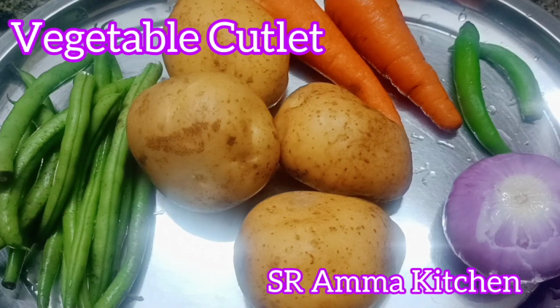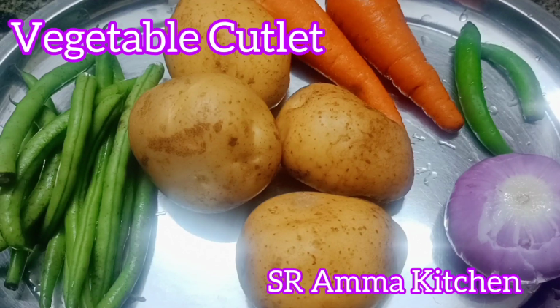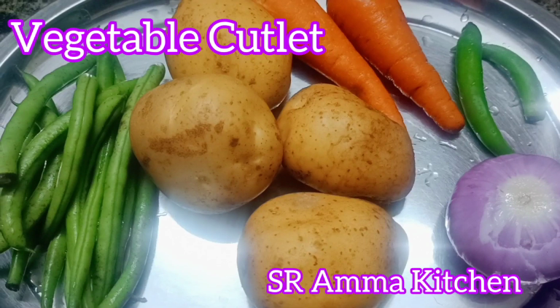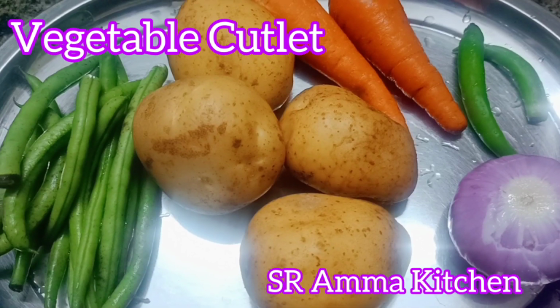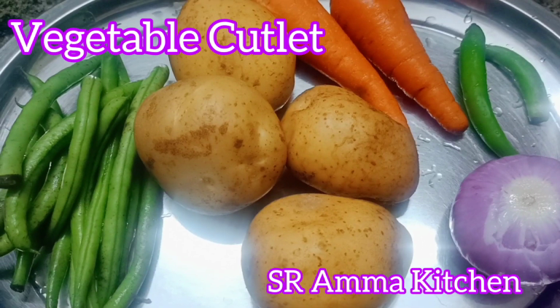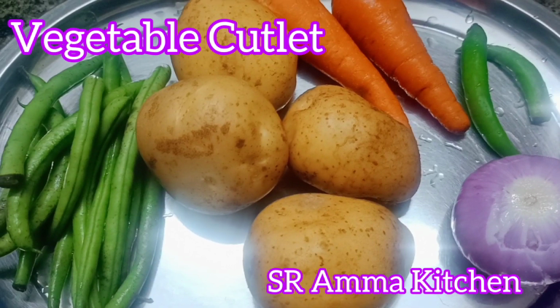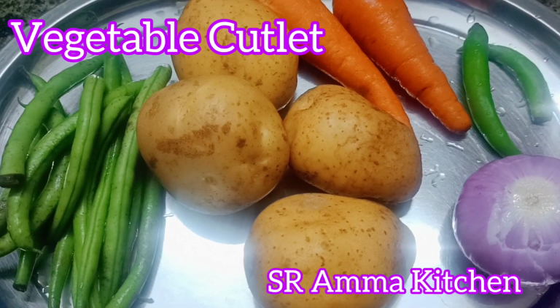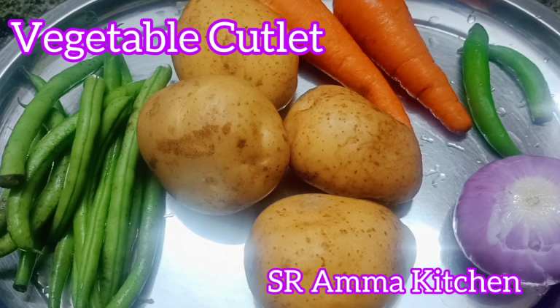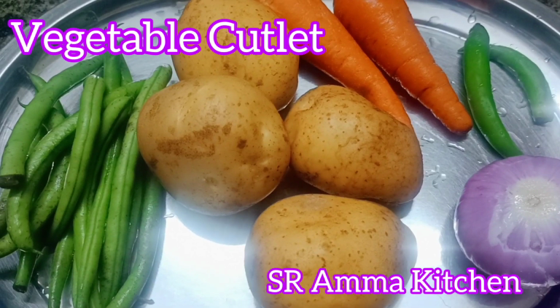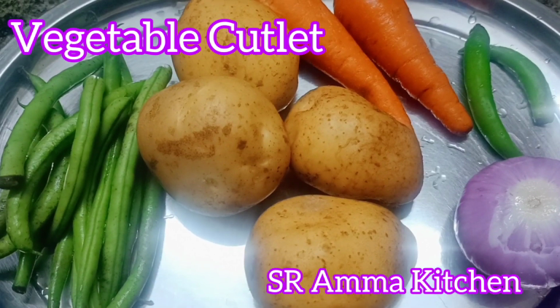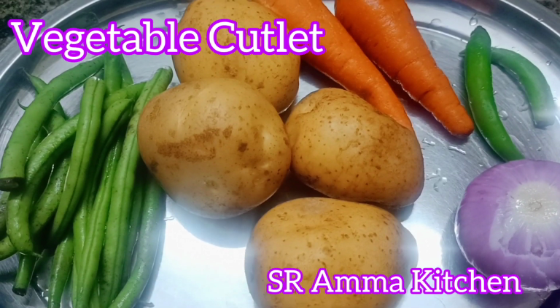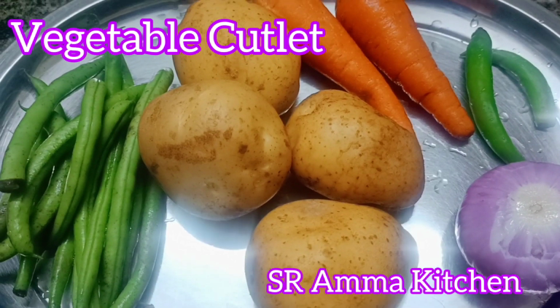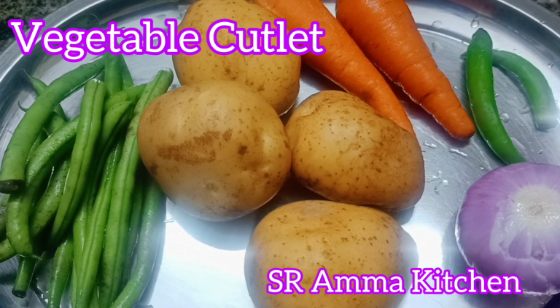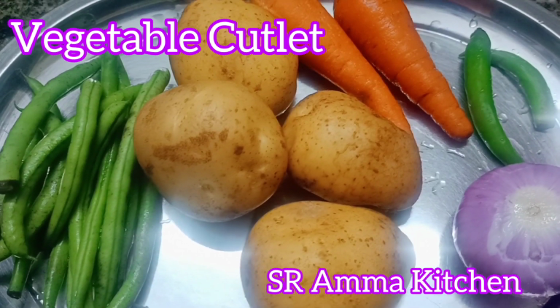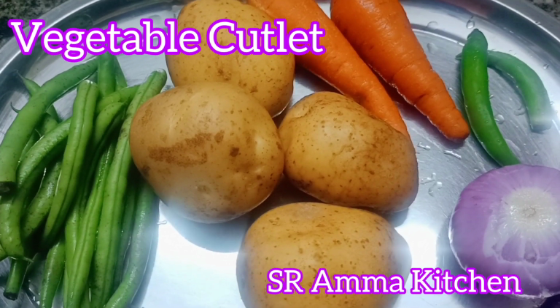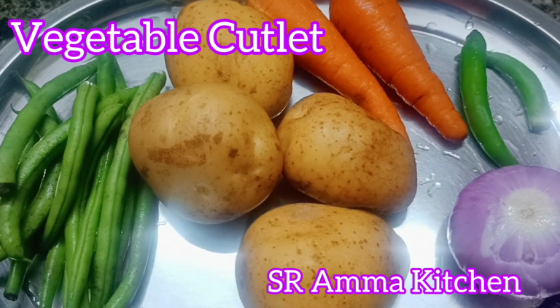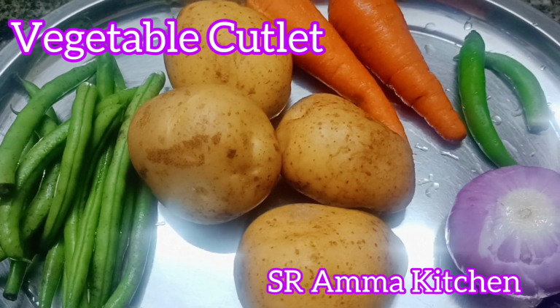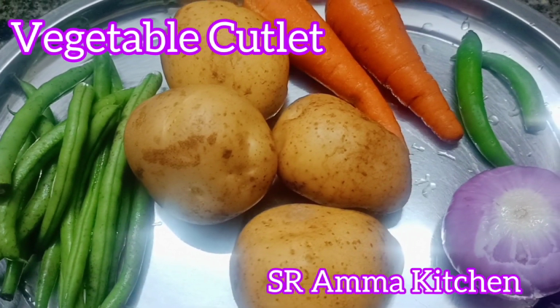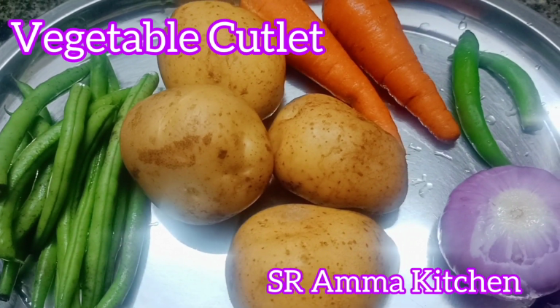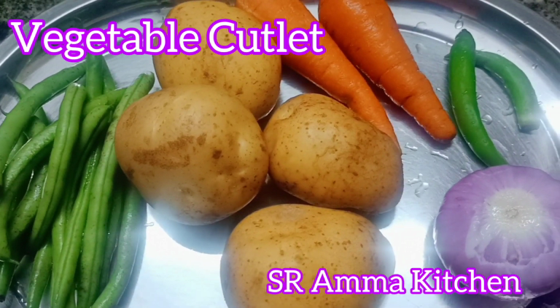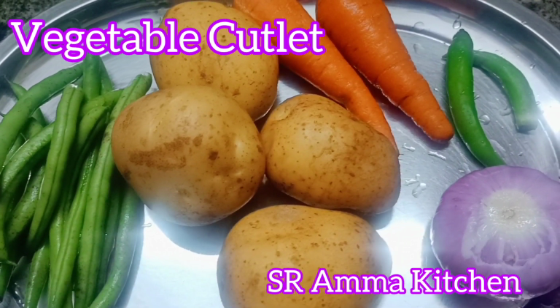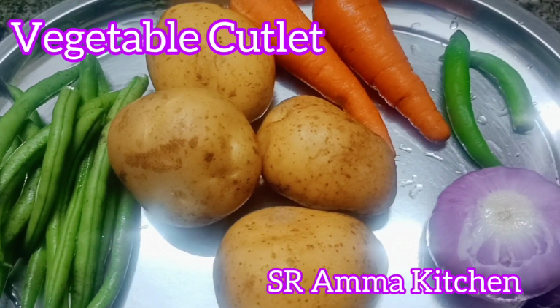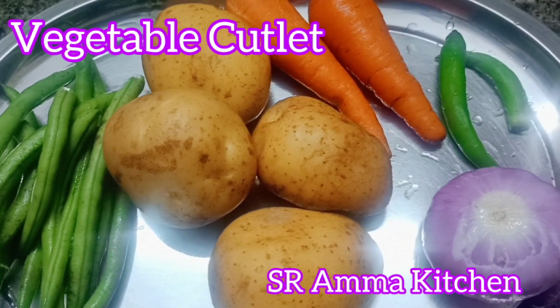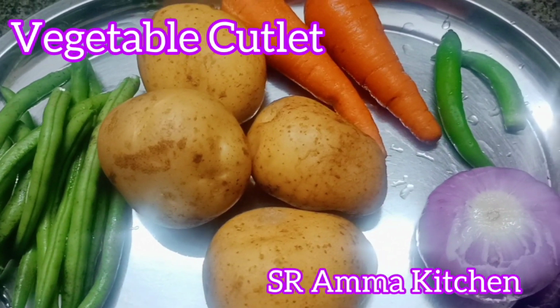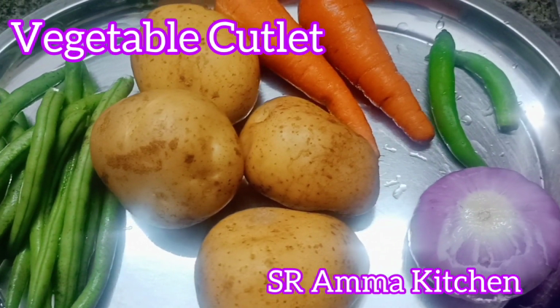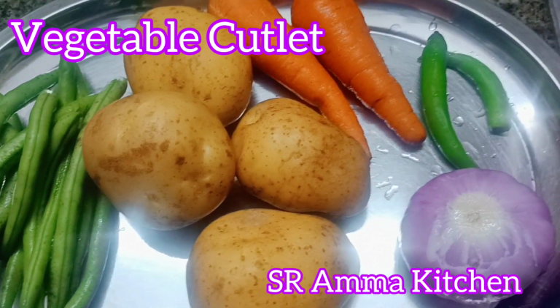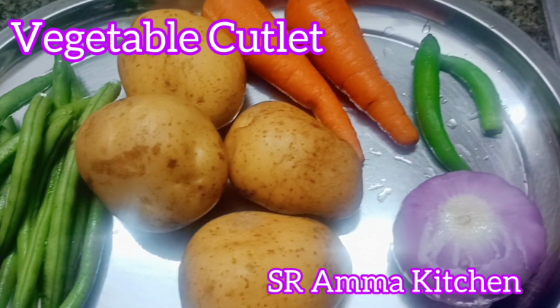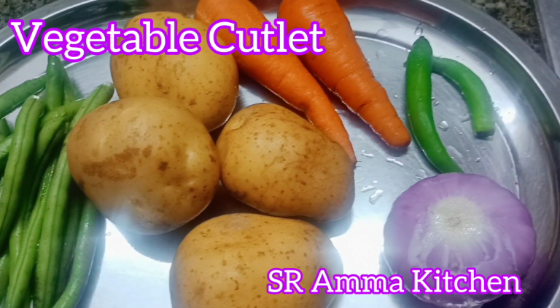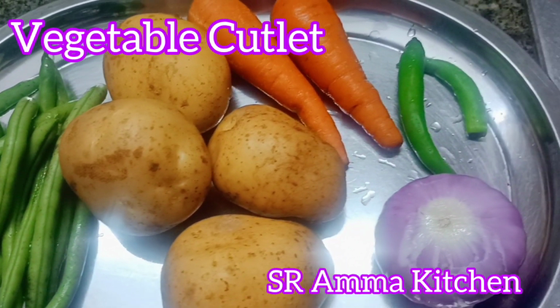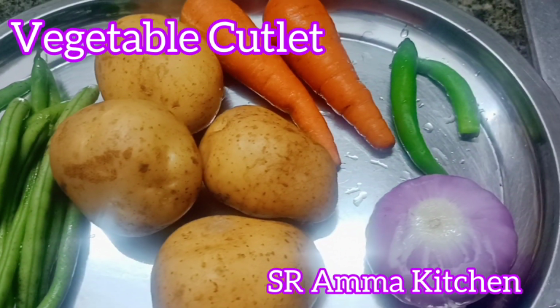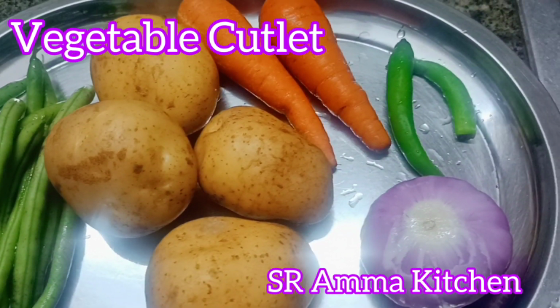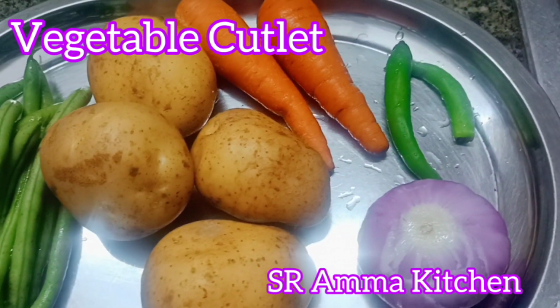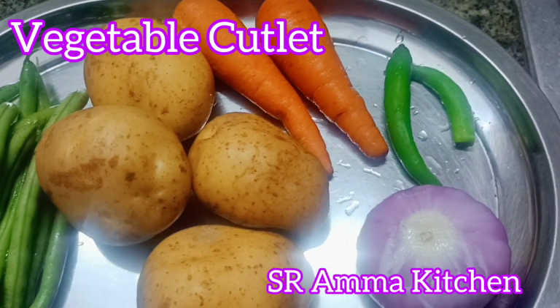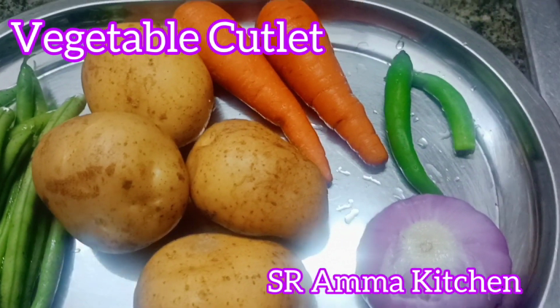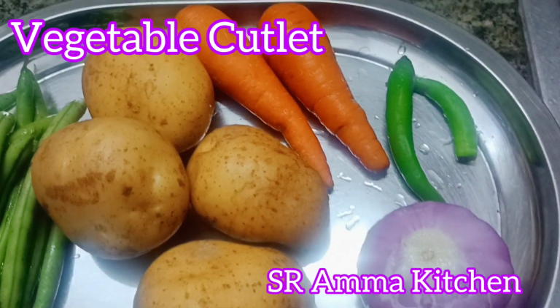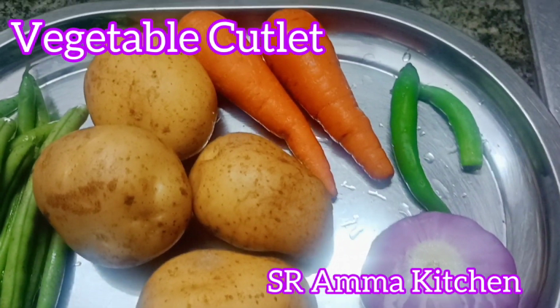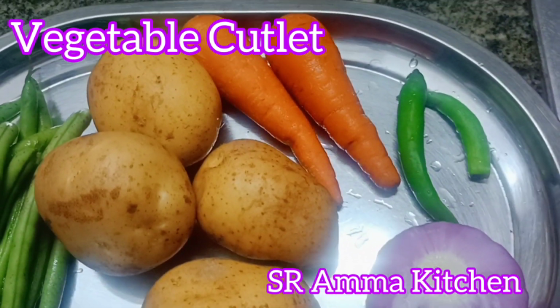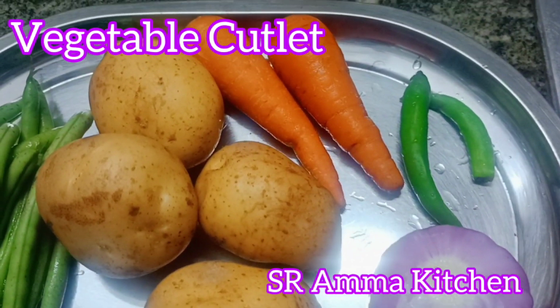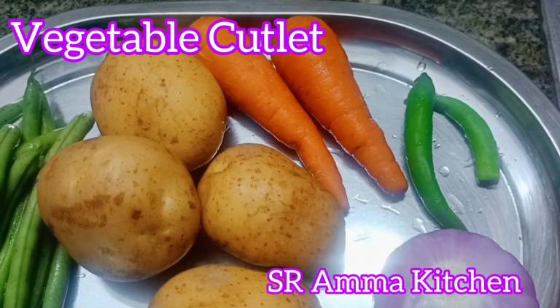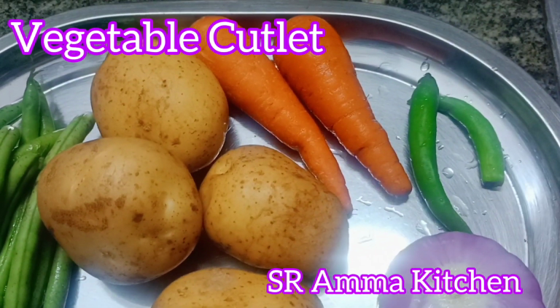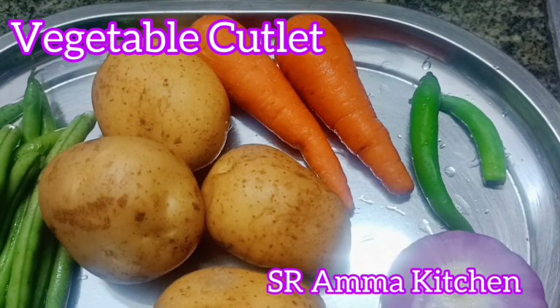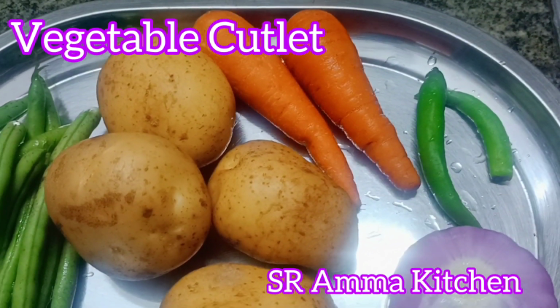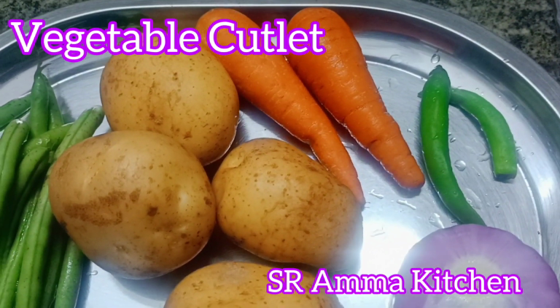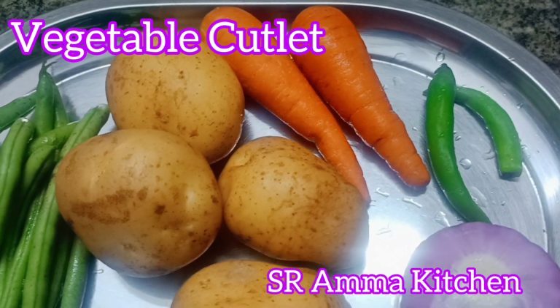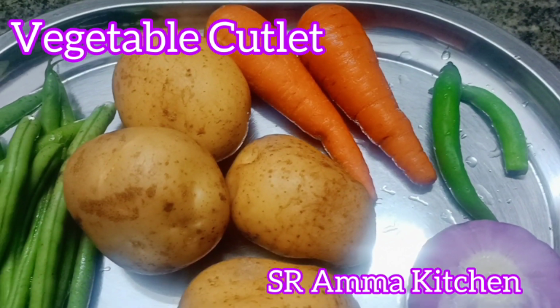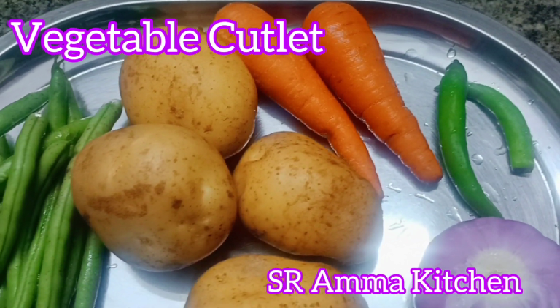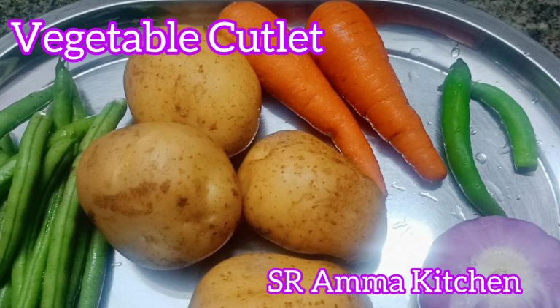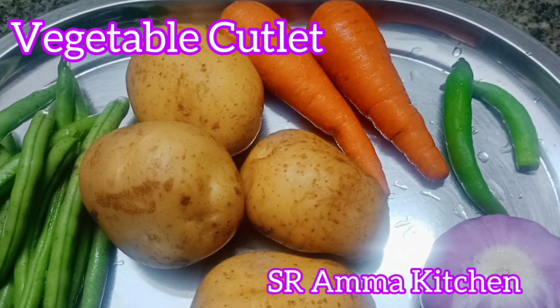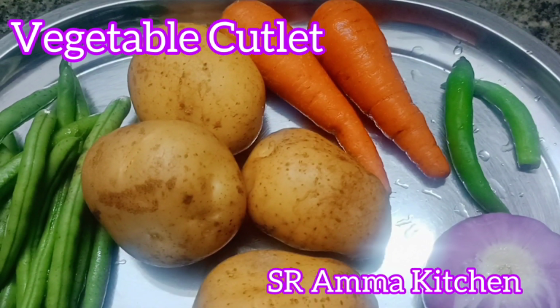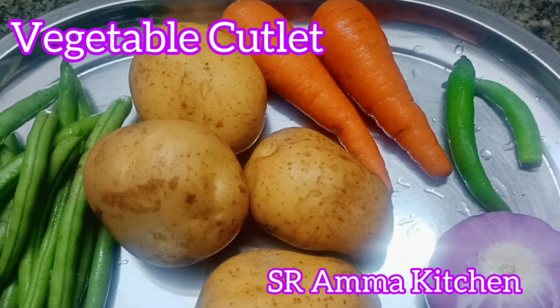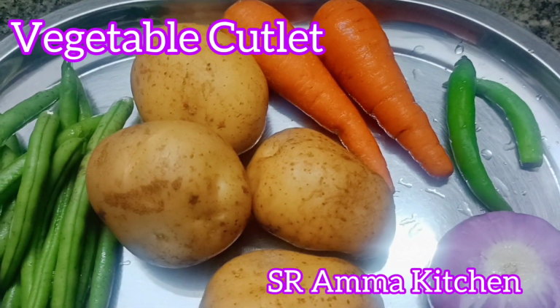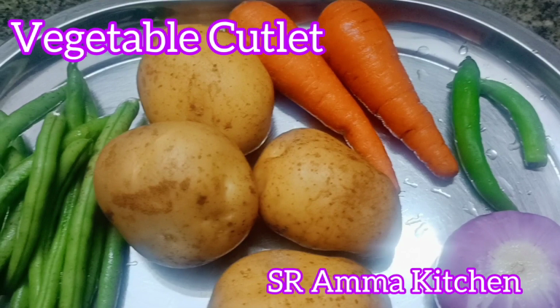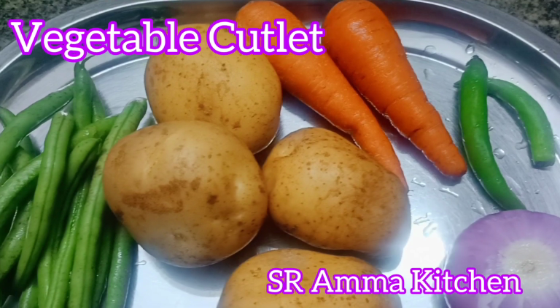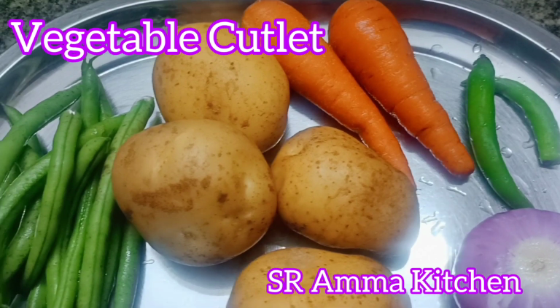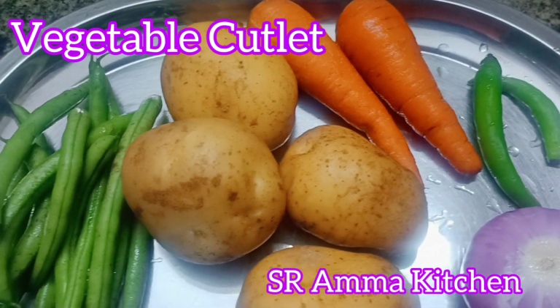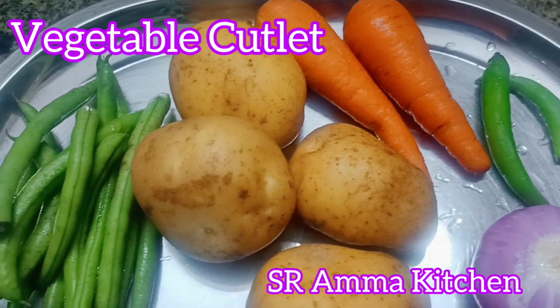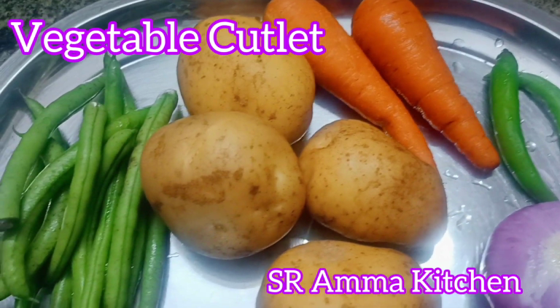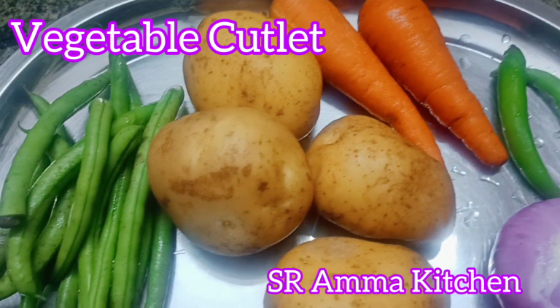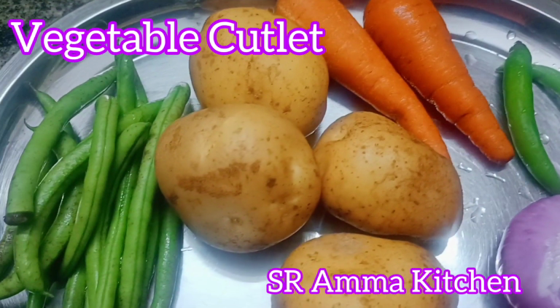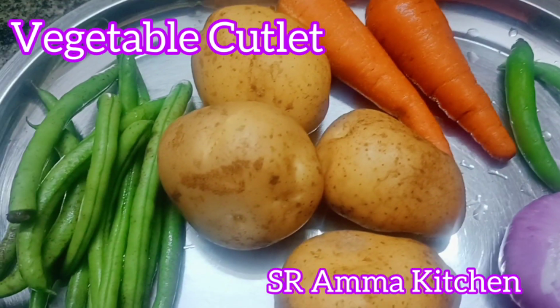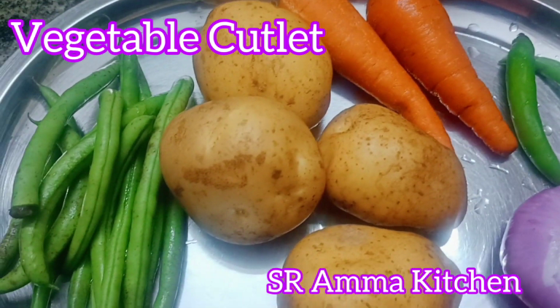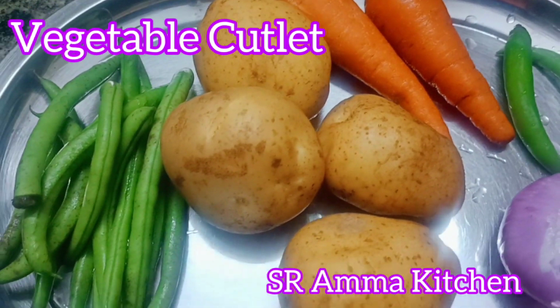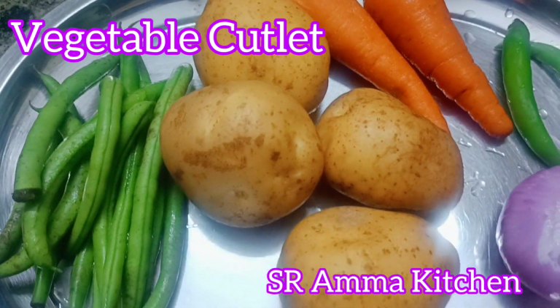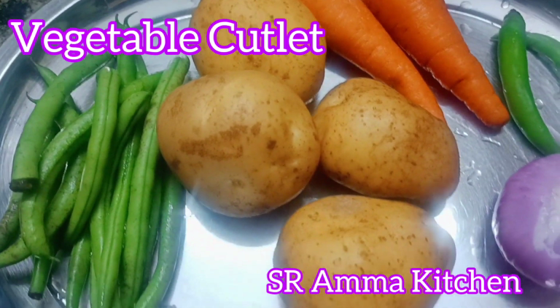Hi! How are you? This is the Kesarama Kitchen. Let's take a look at the vegetable cutlets.